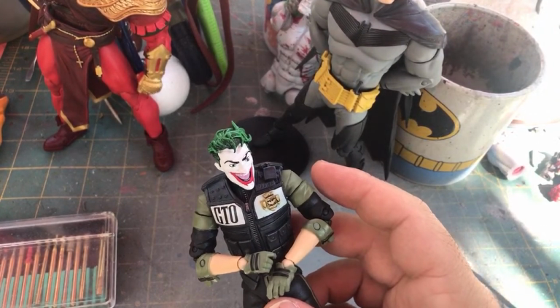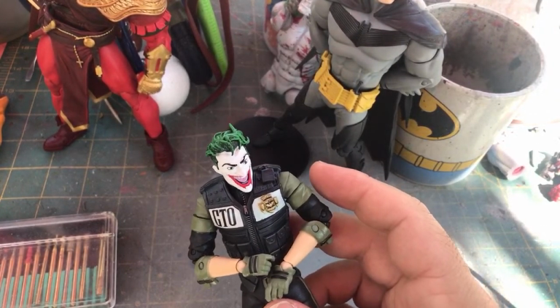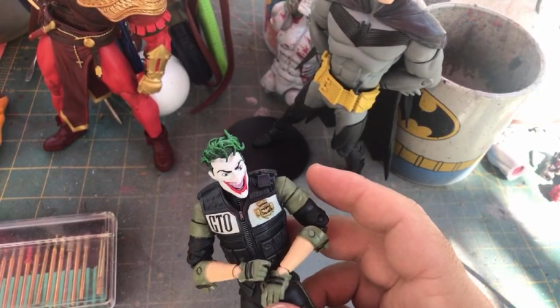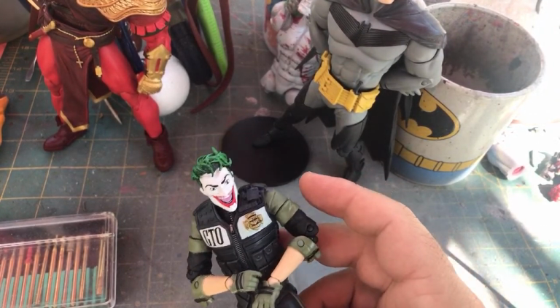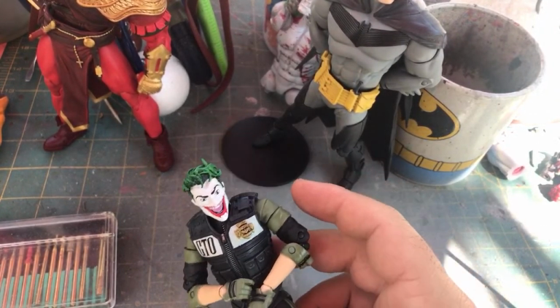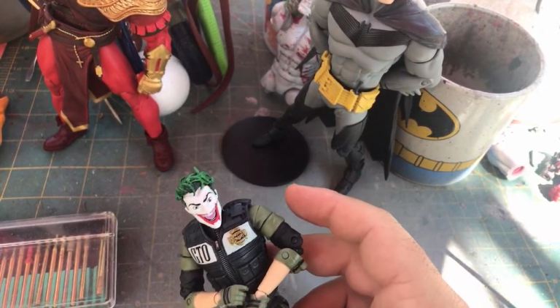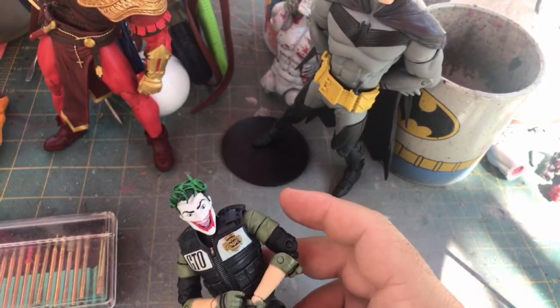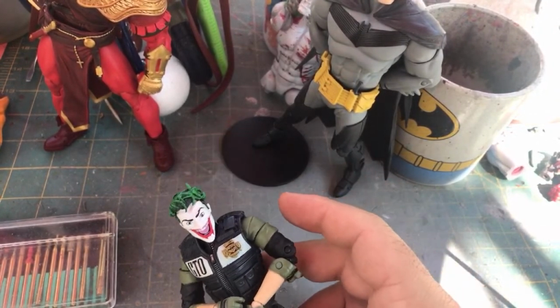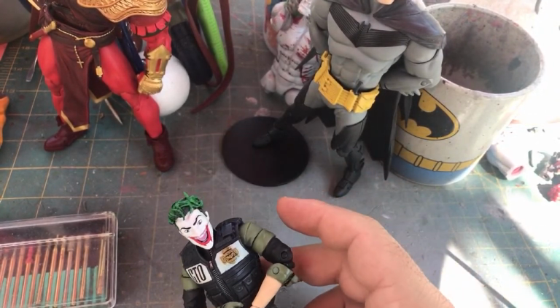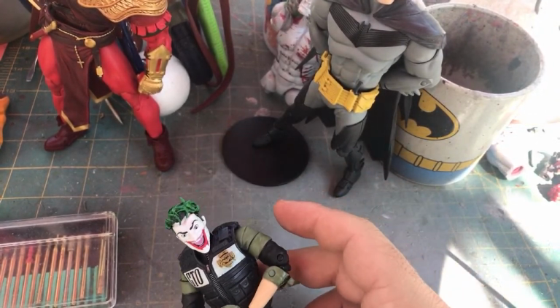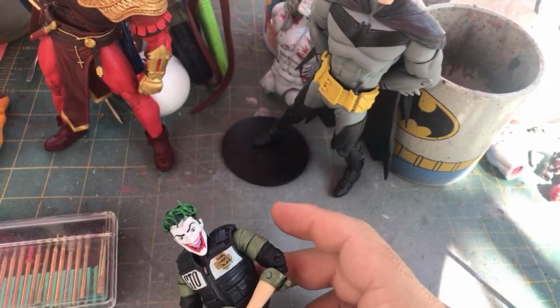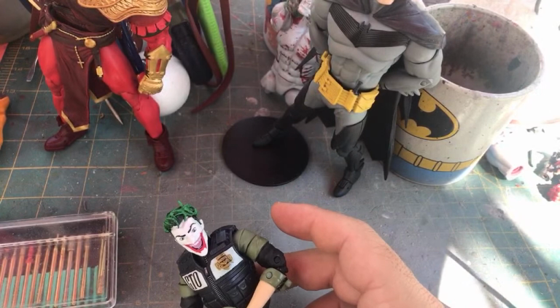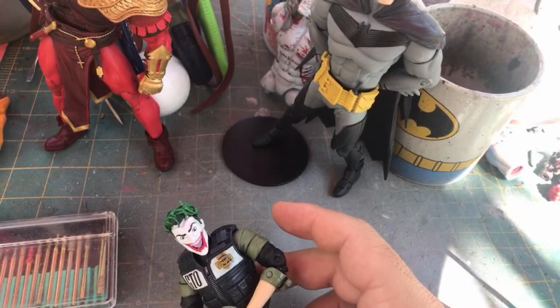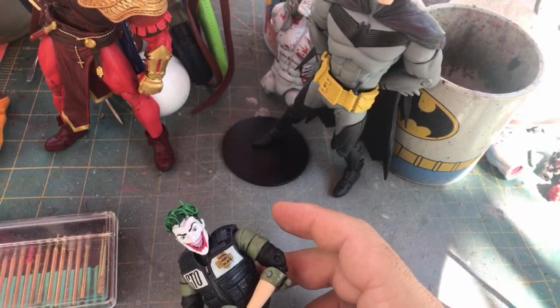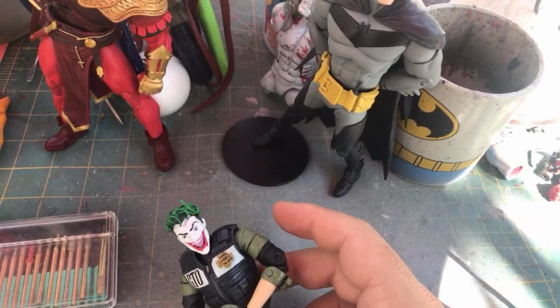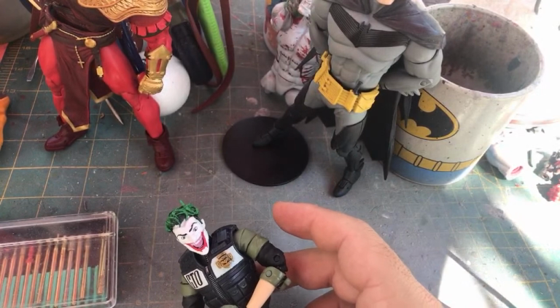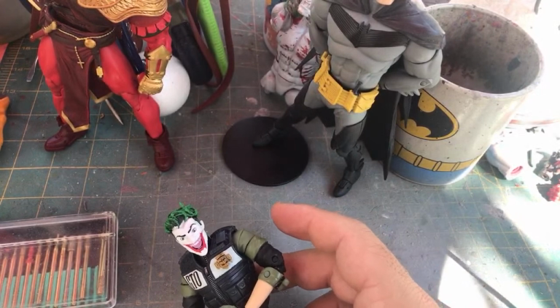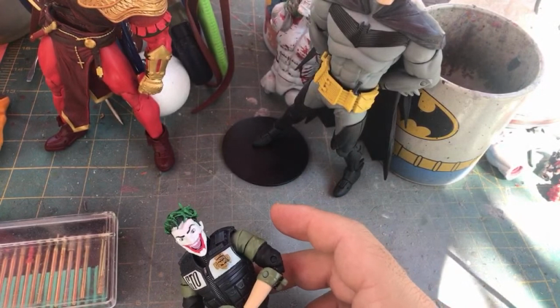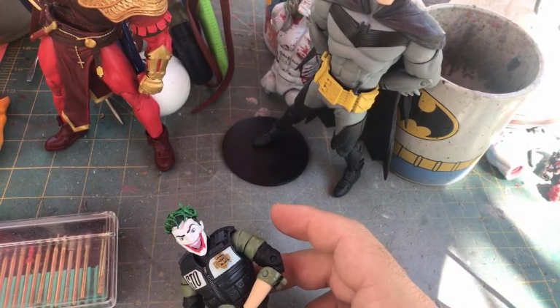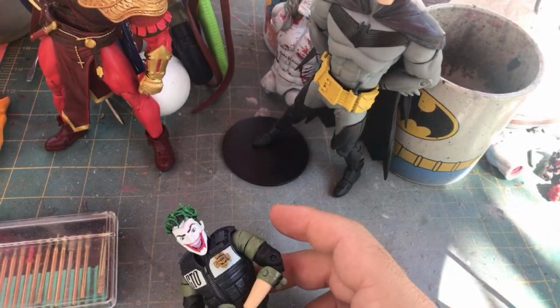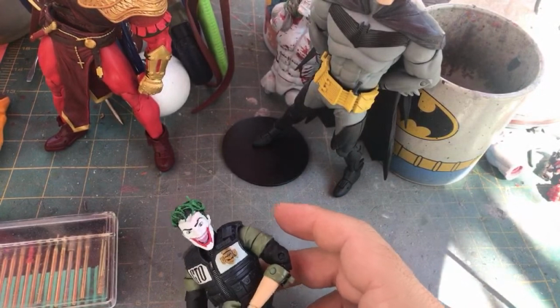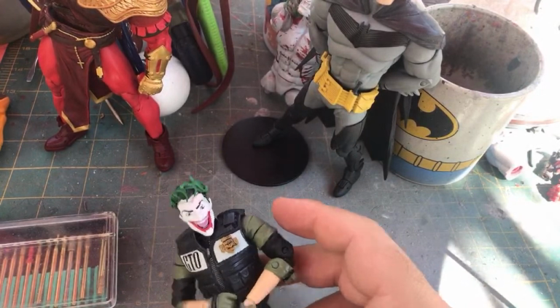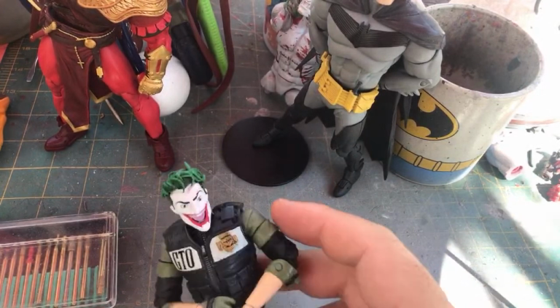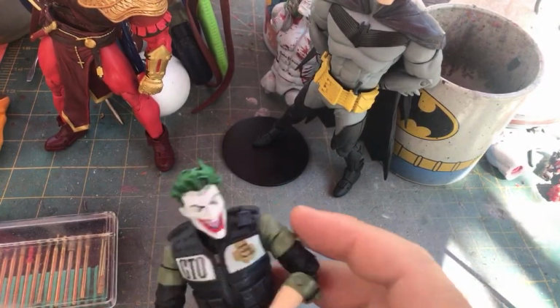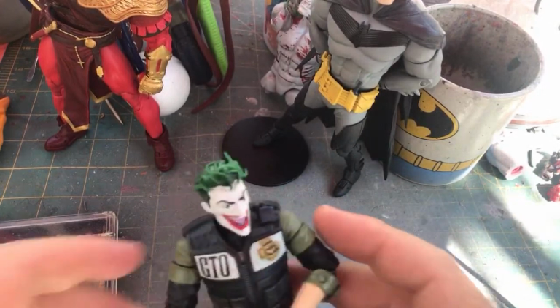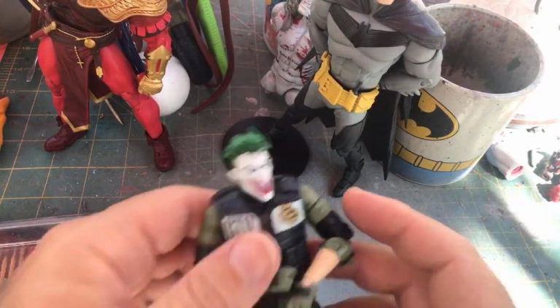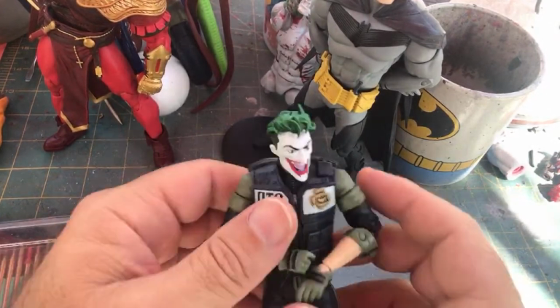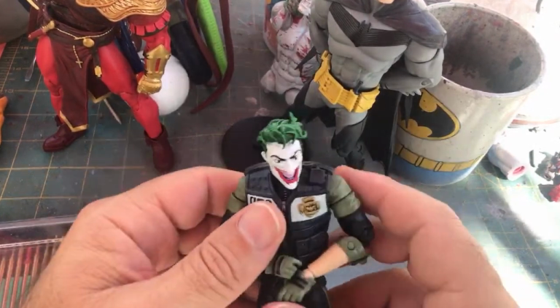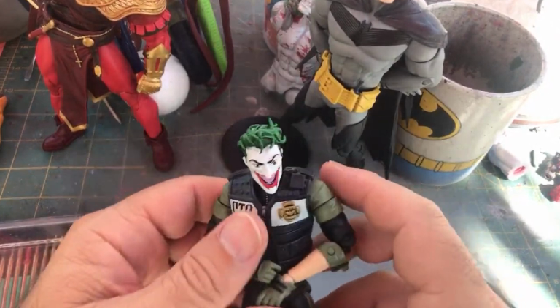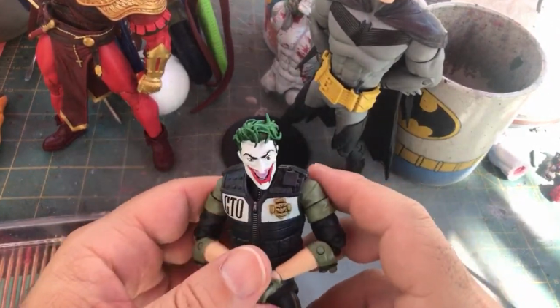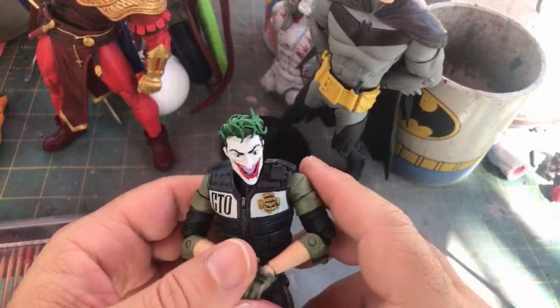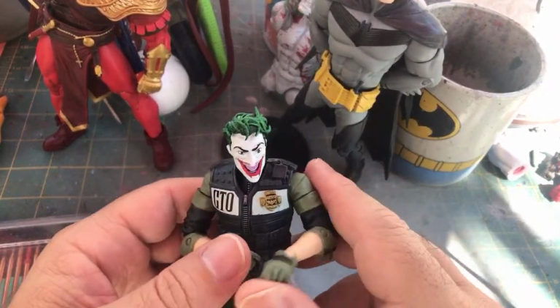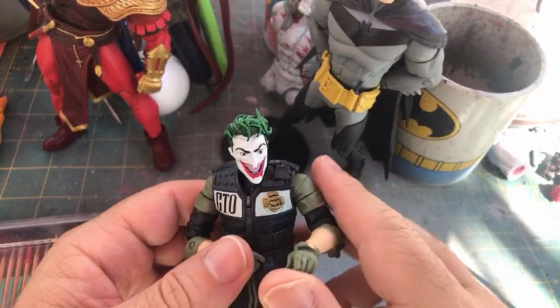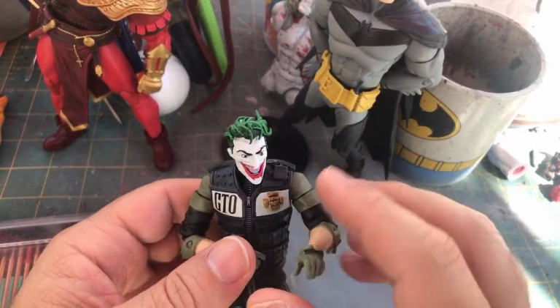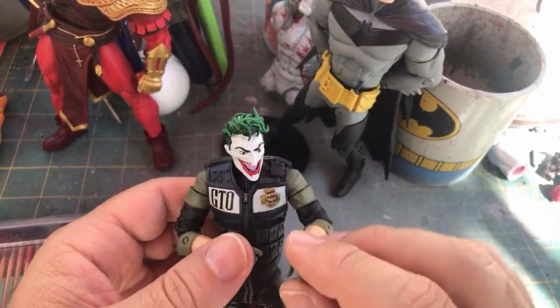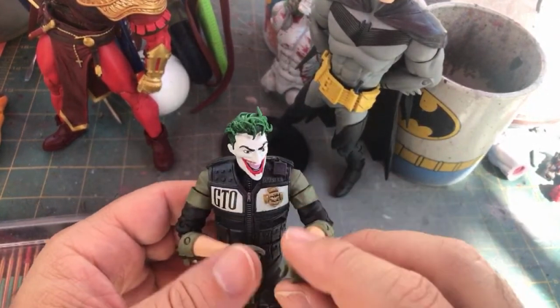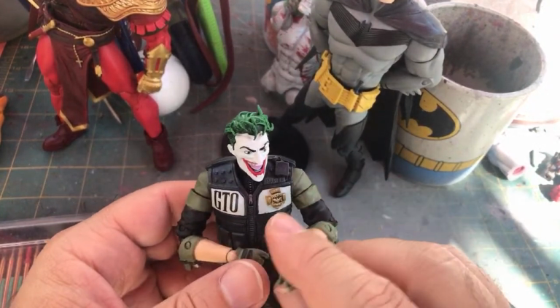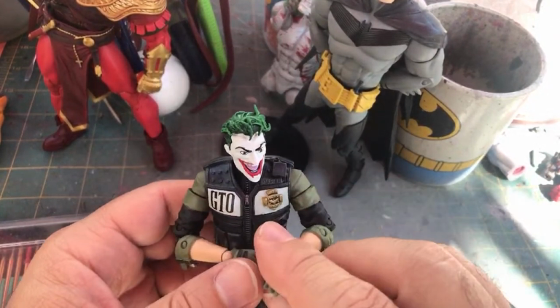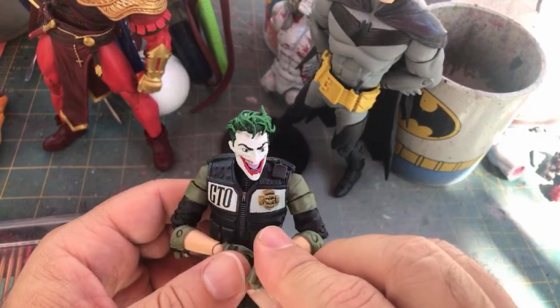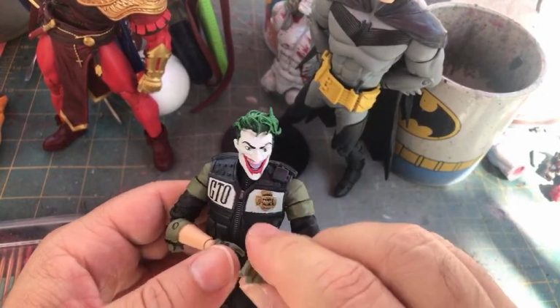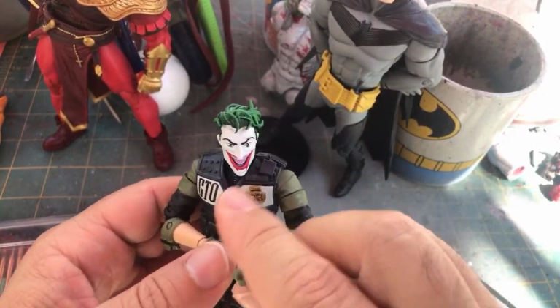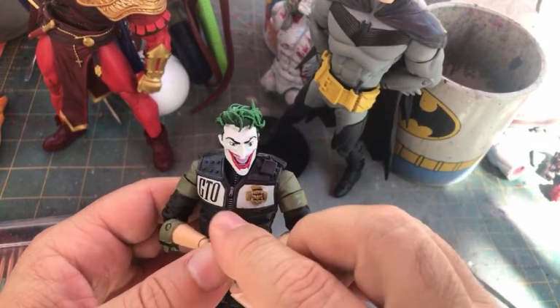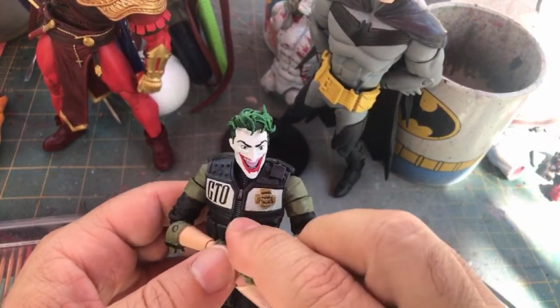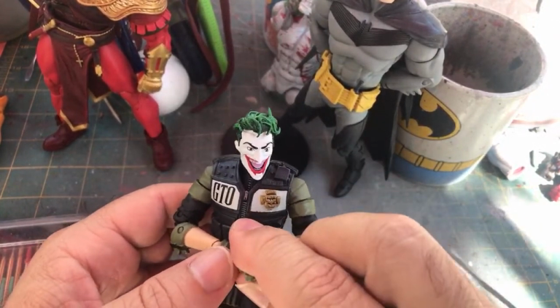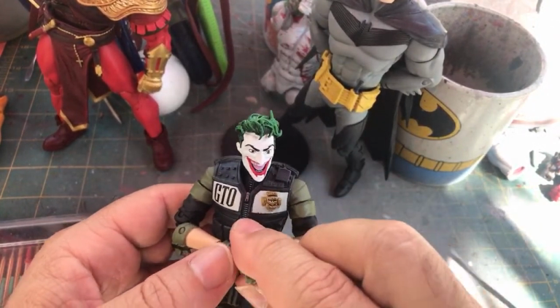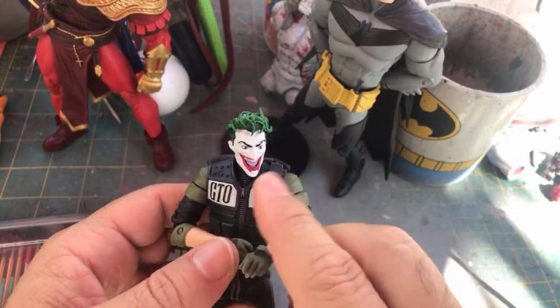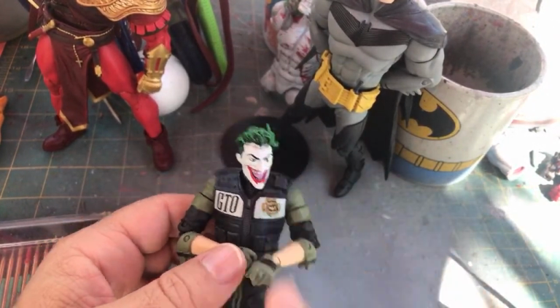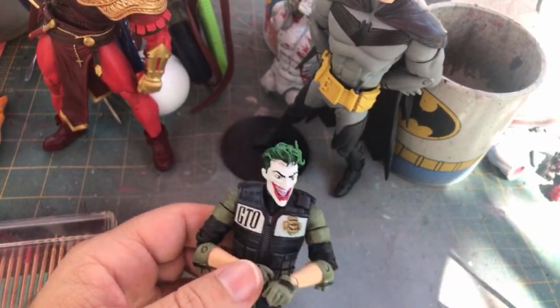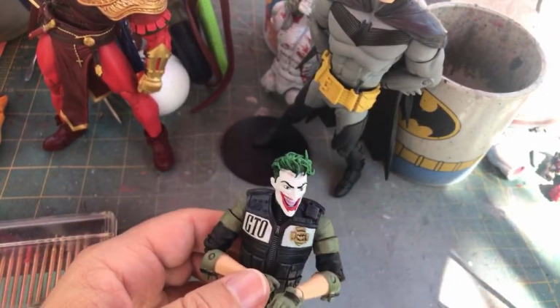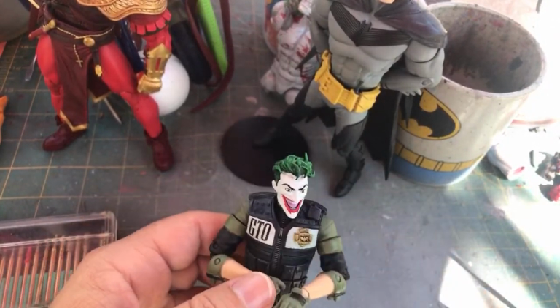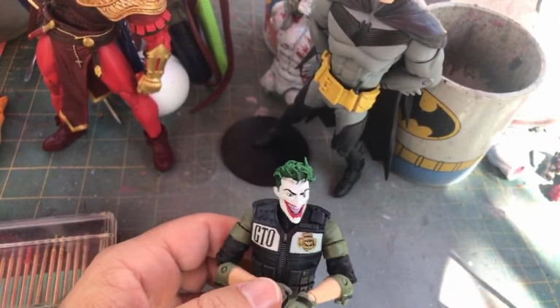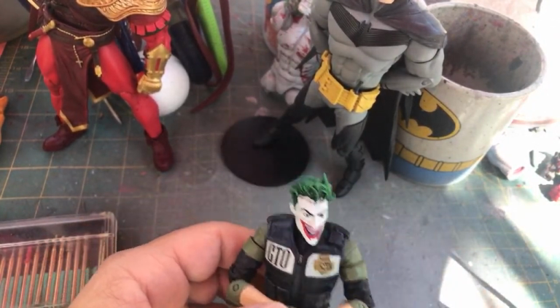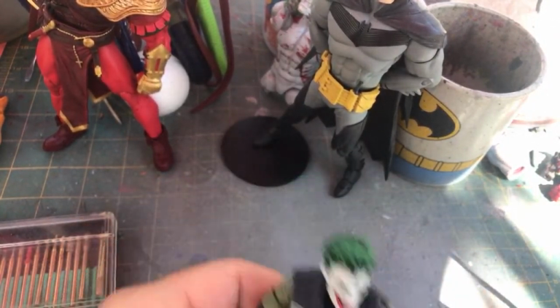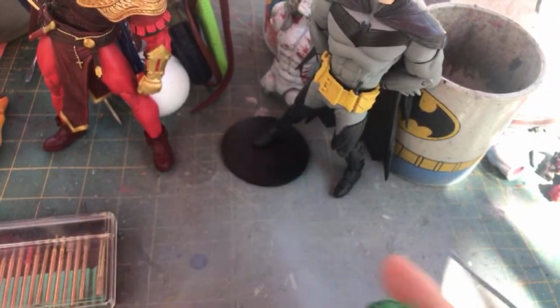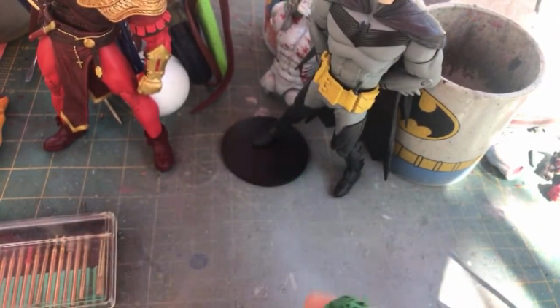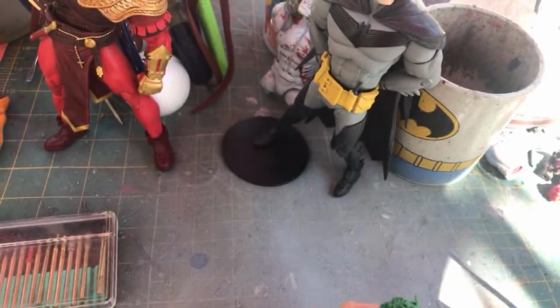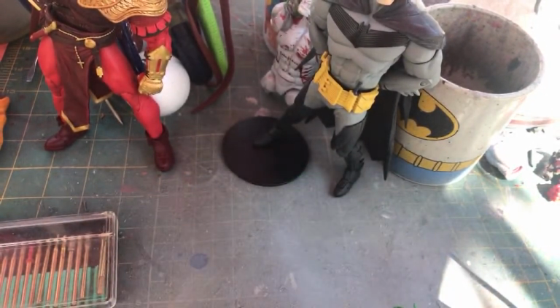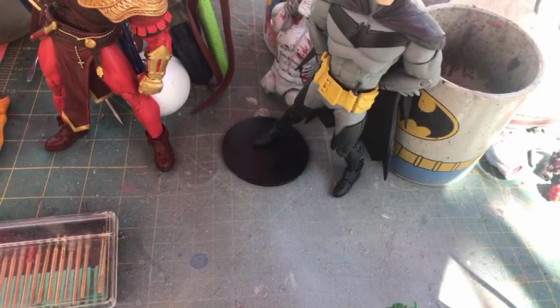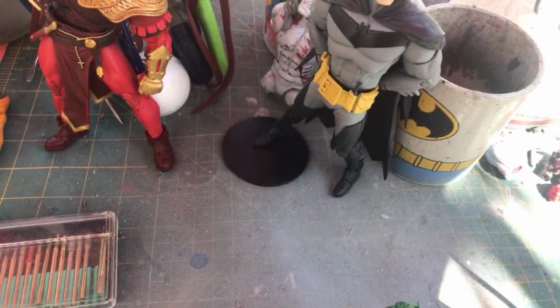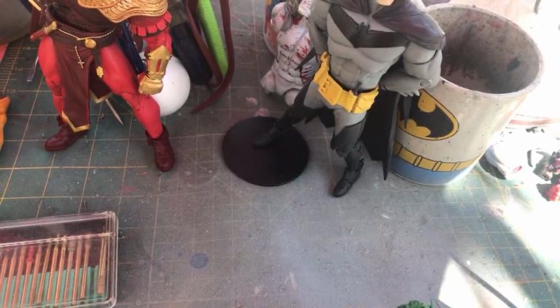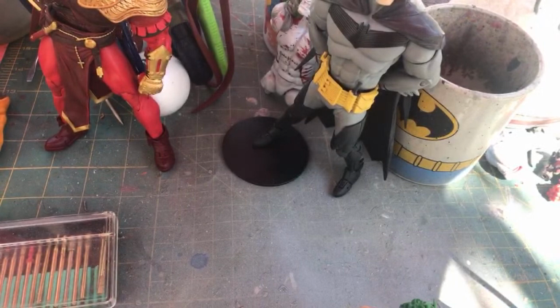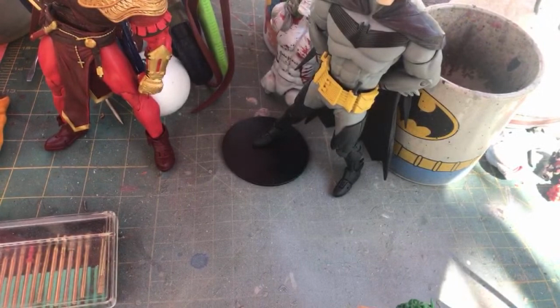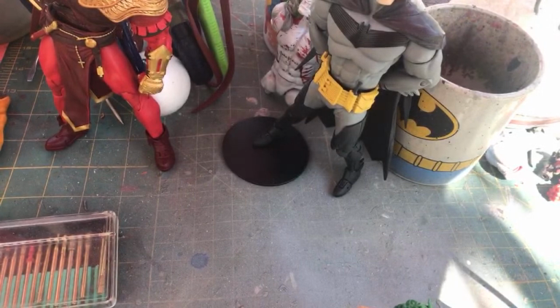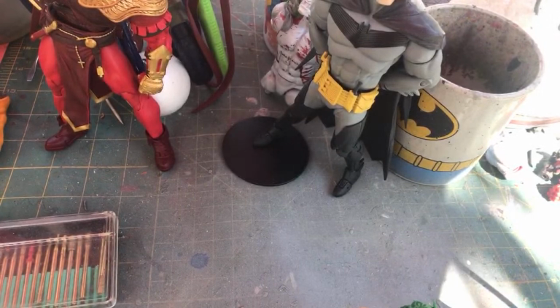It looks like there's six of you — hey, what's up, Mark. For those of you that will be watching a little bit later, welcome.